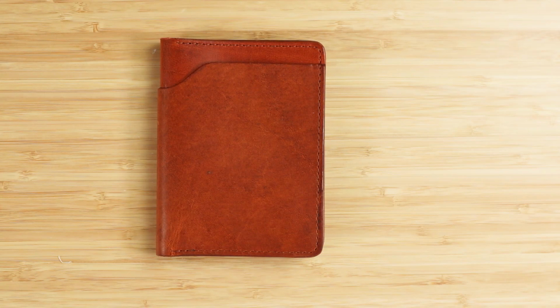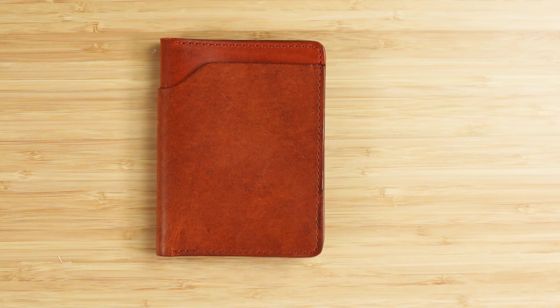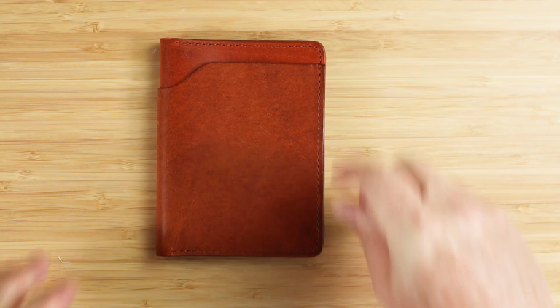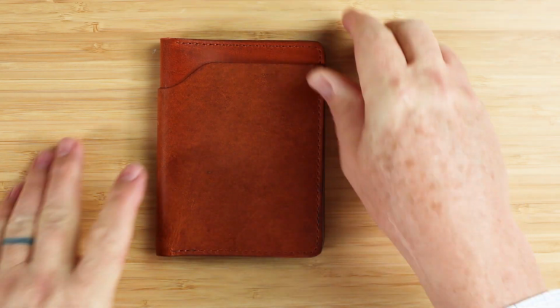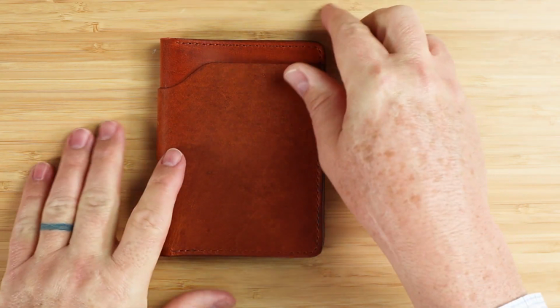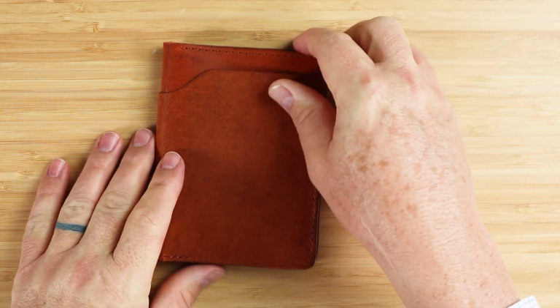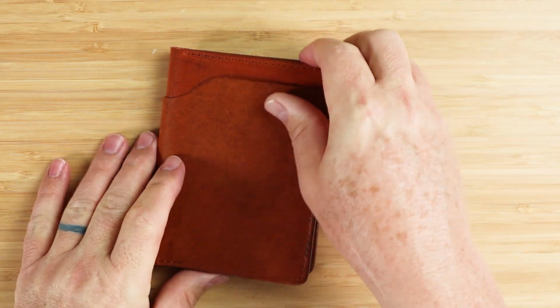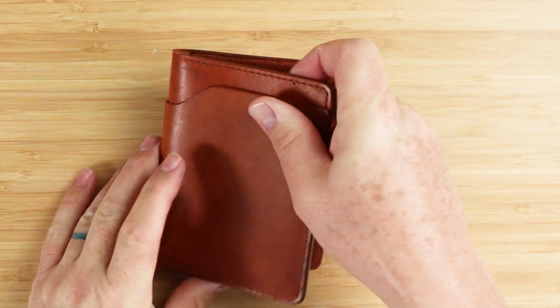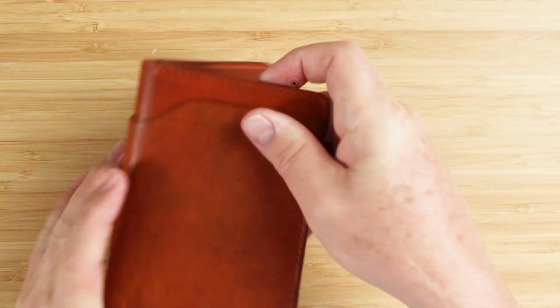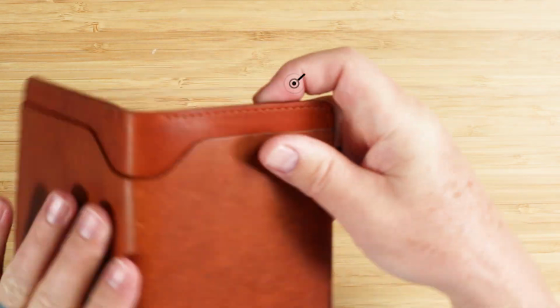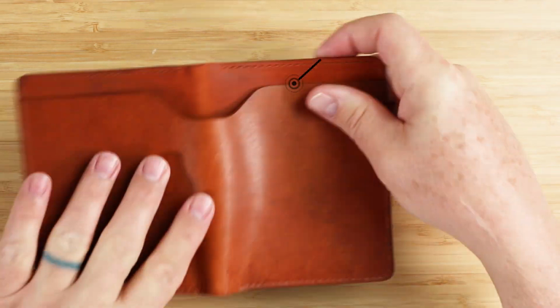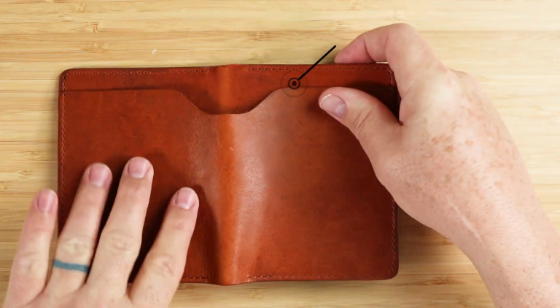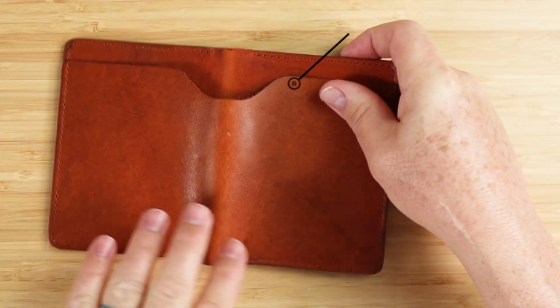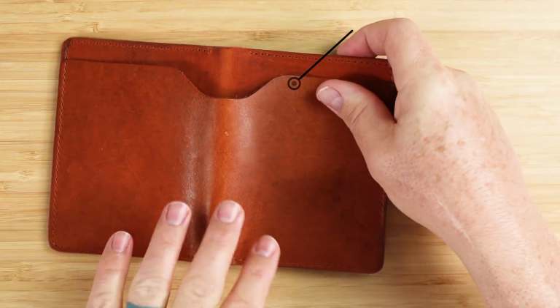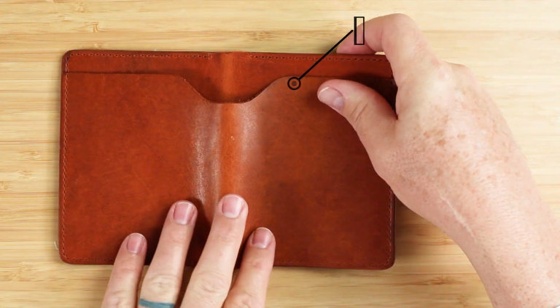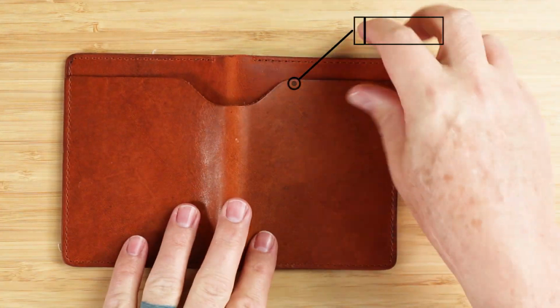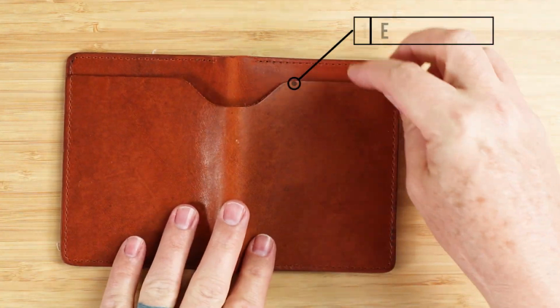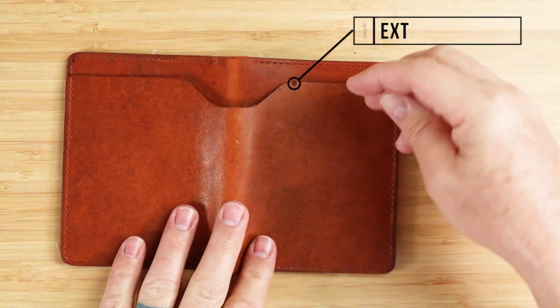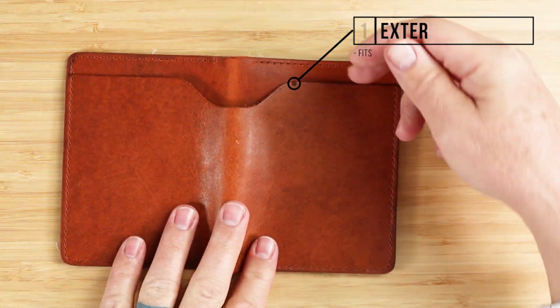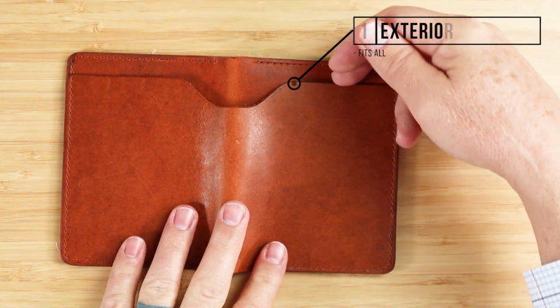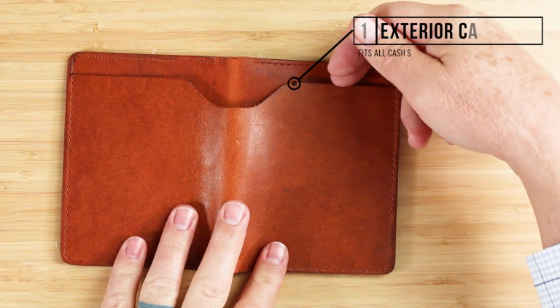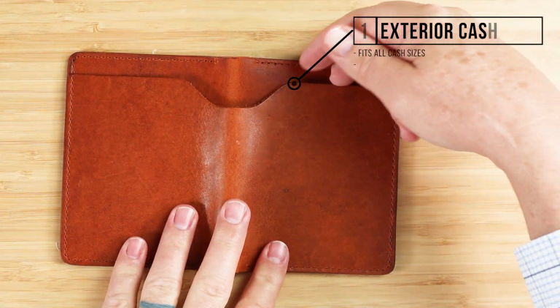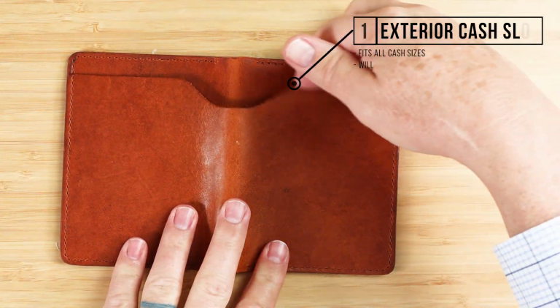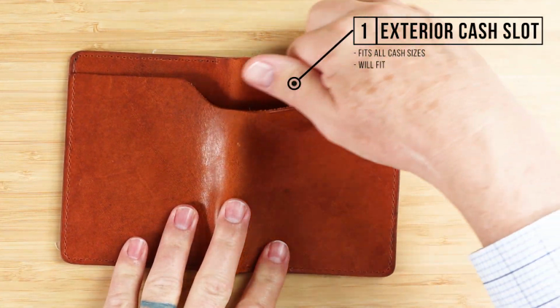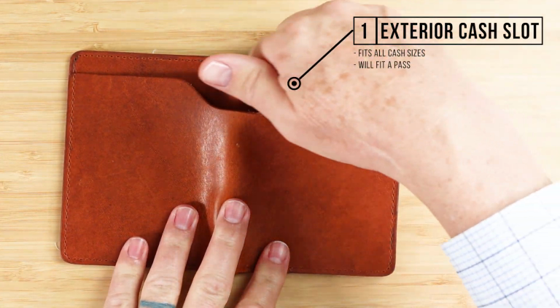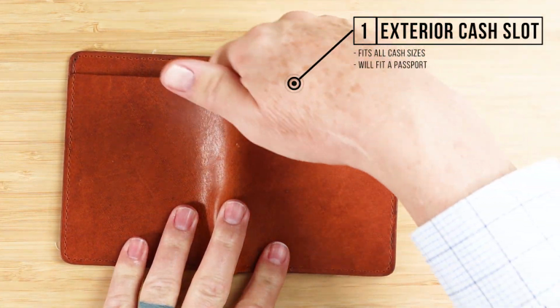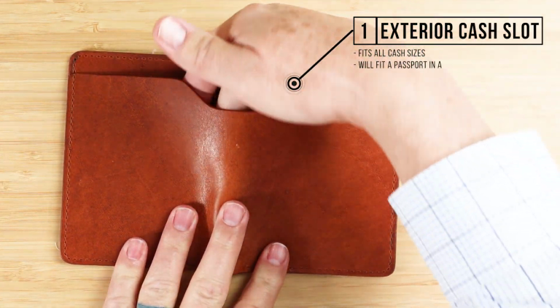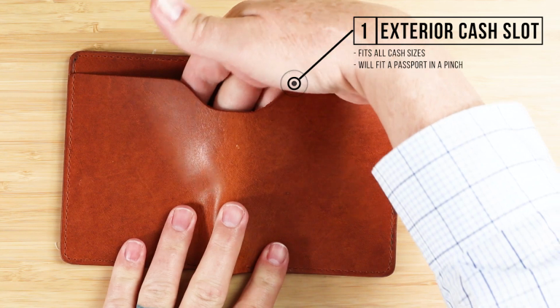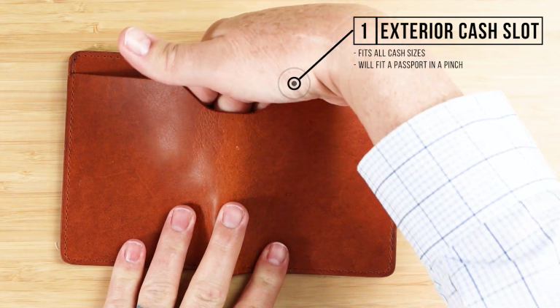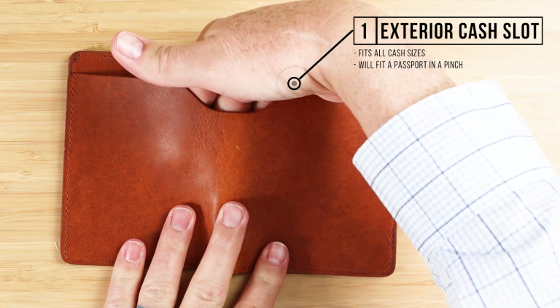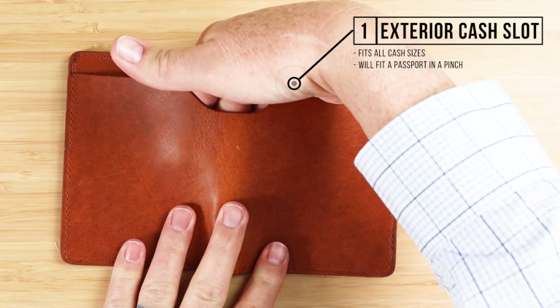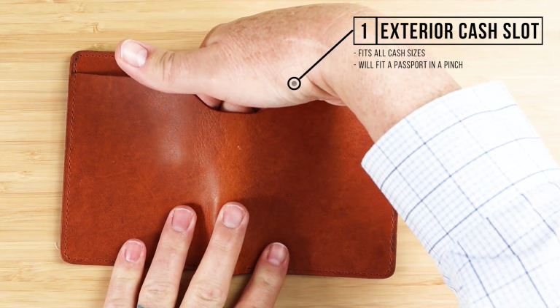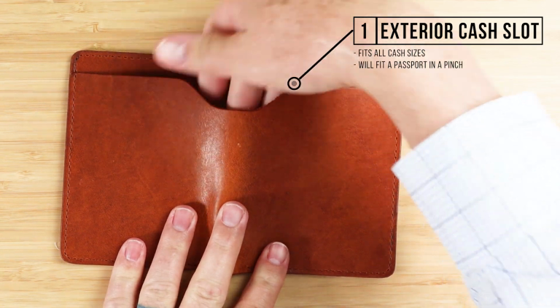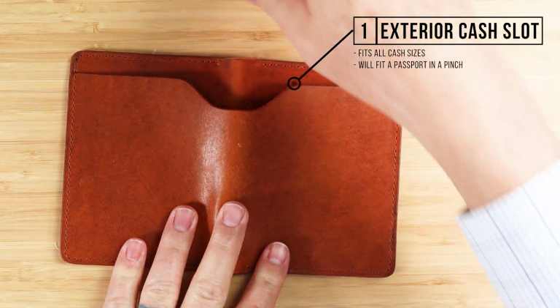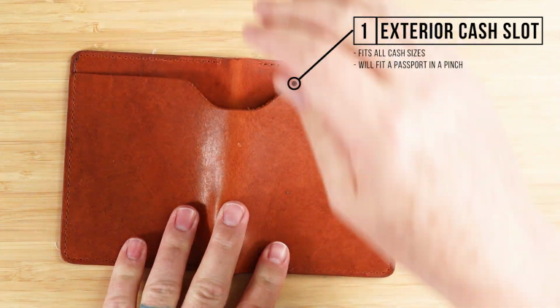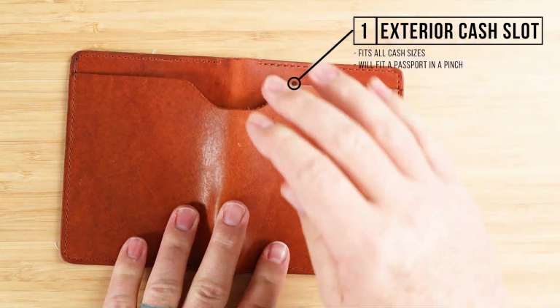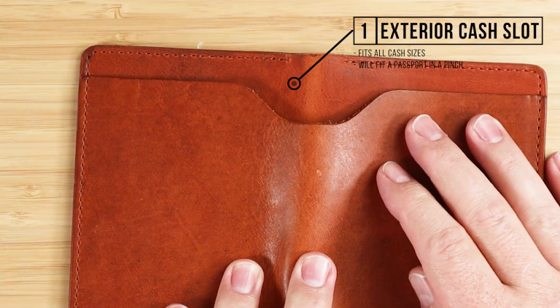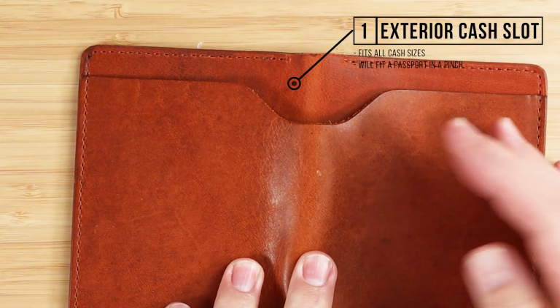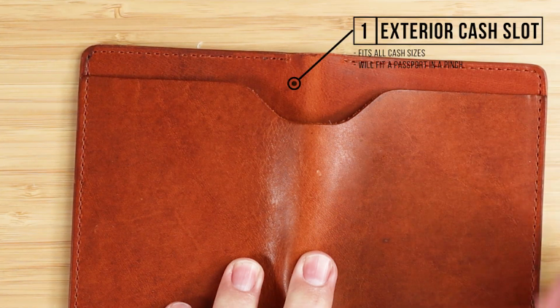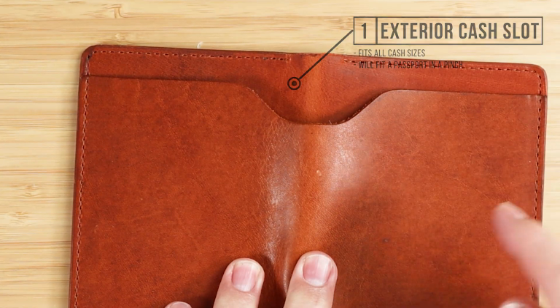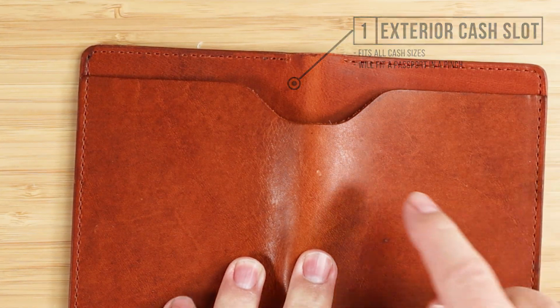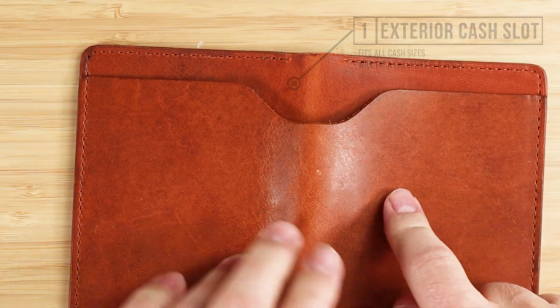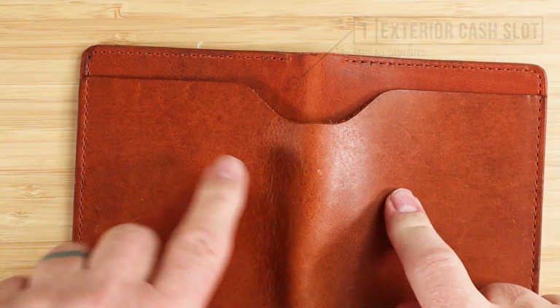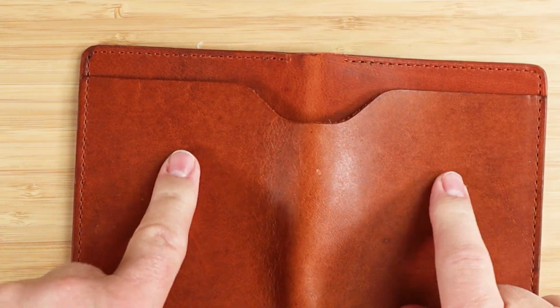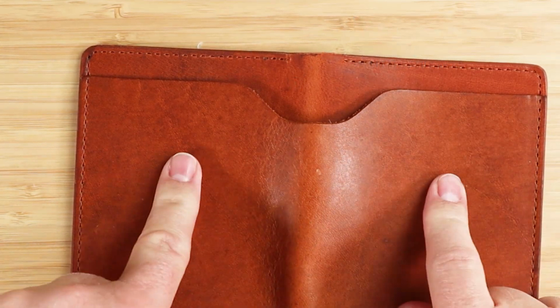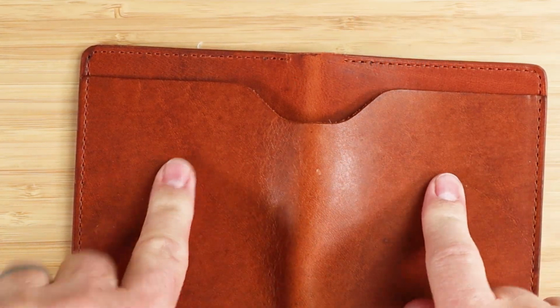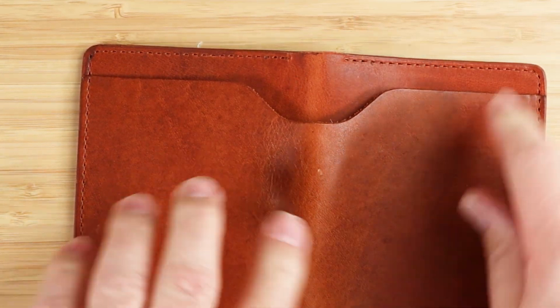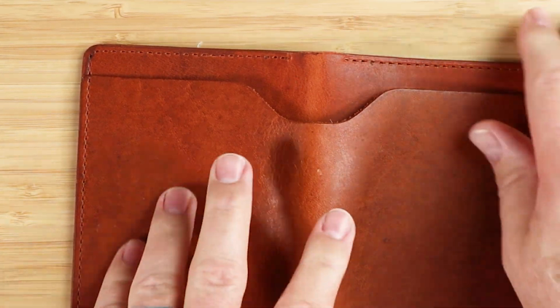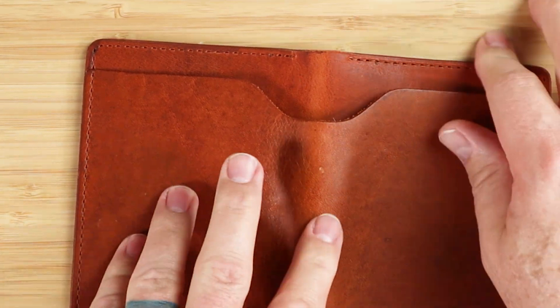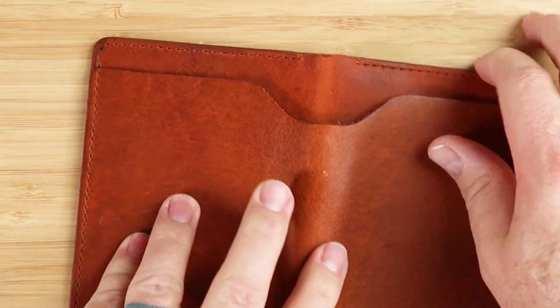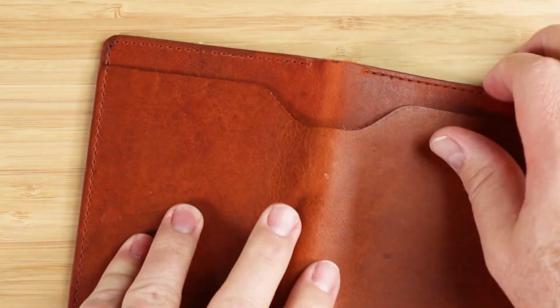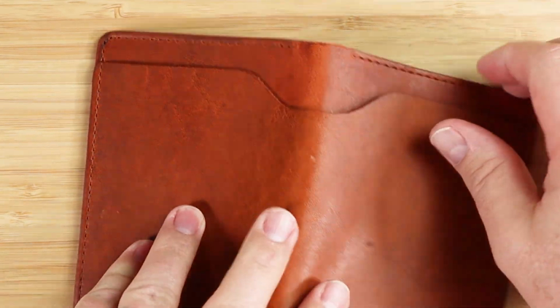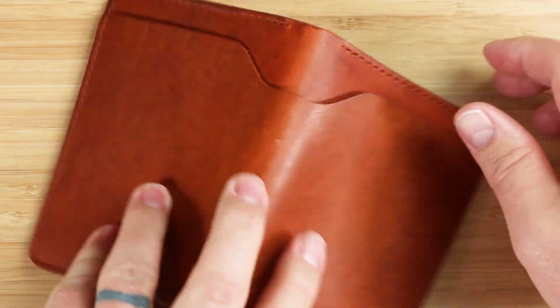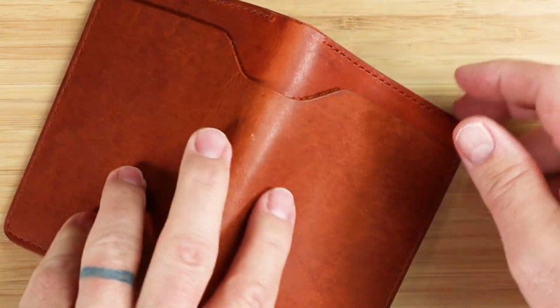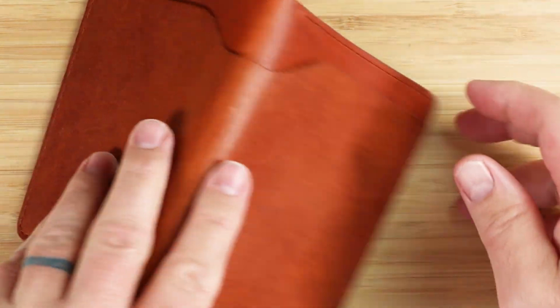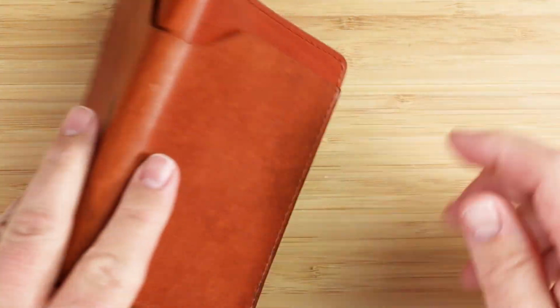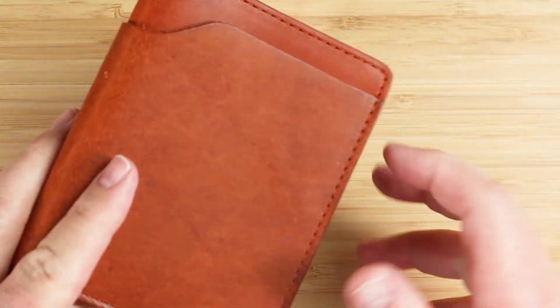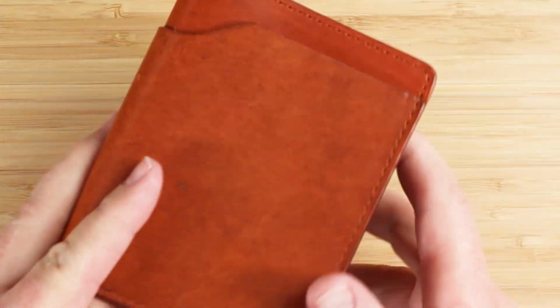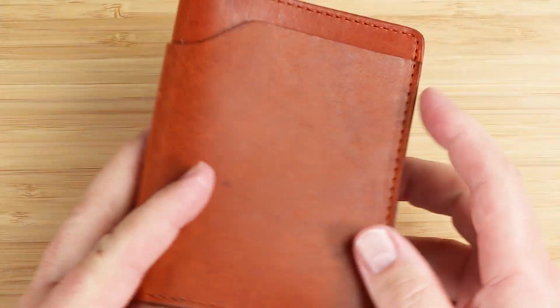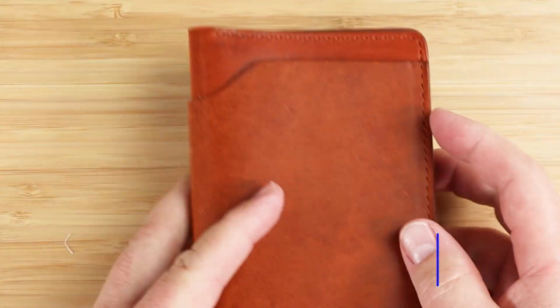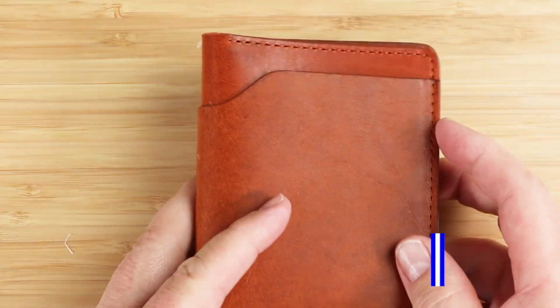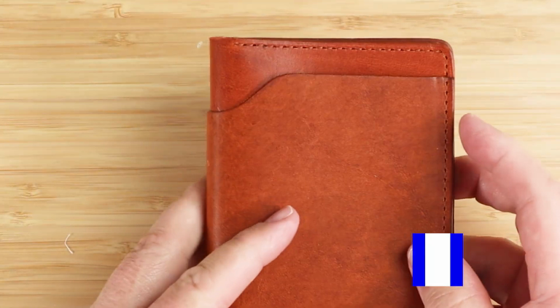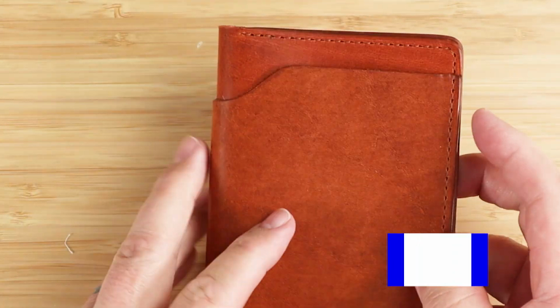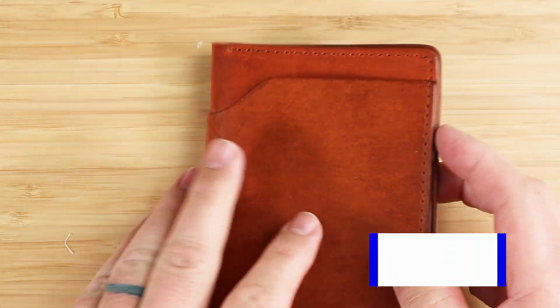On the exterior, we have a cash slot — this is where cash goes. This will also fit a passport in a pinch. It's that tall.